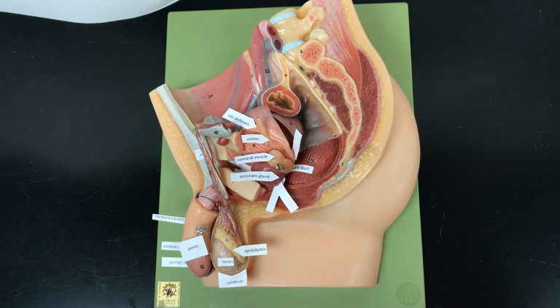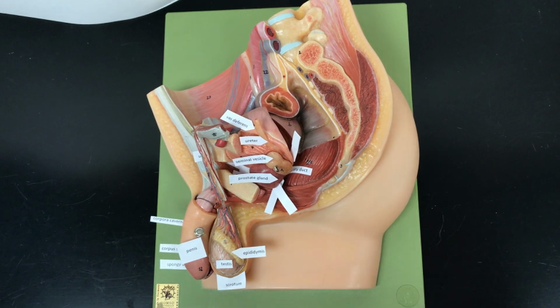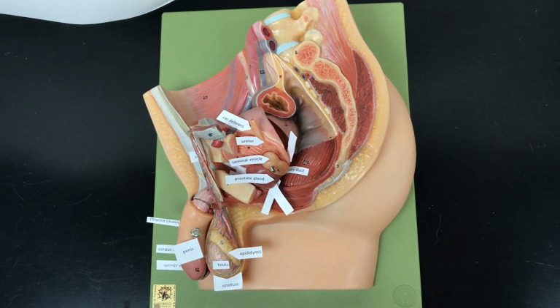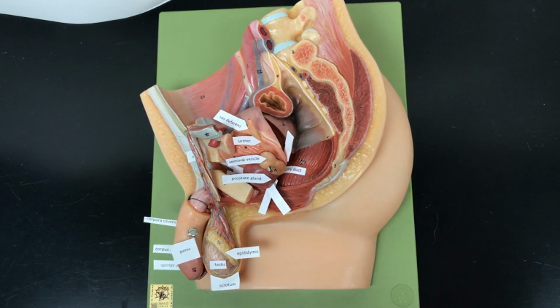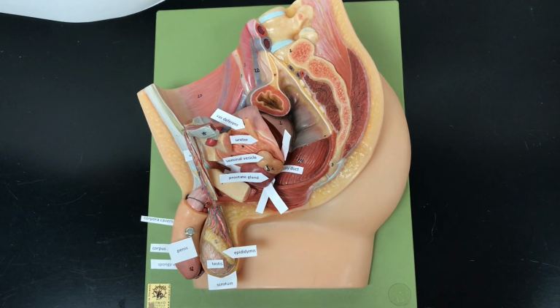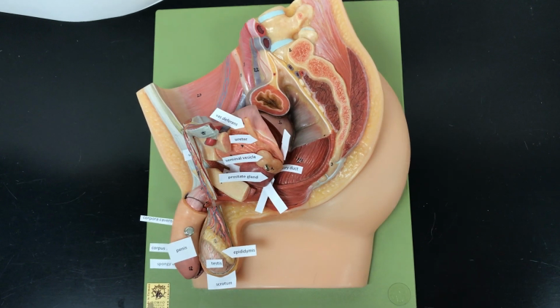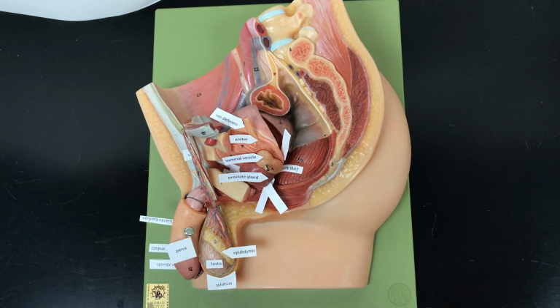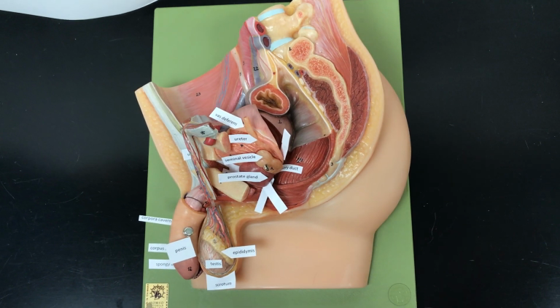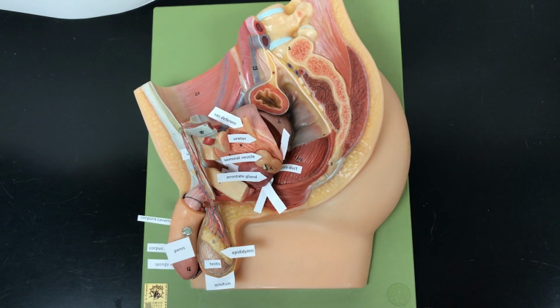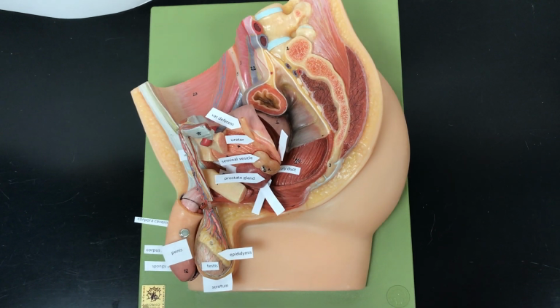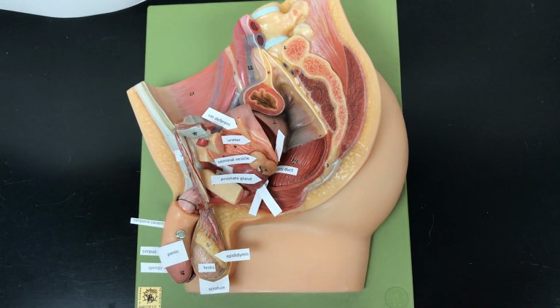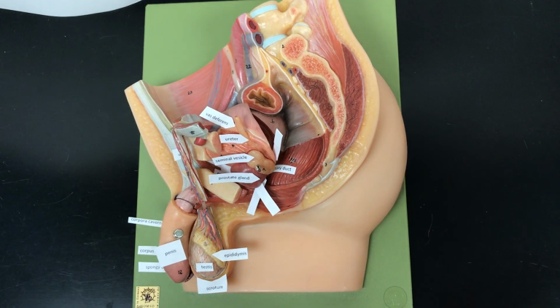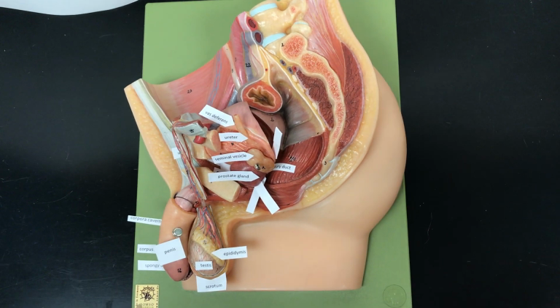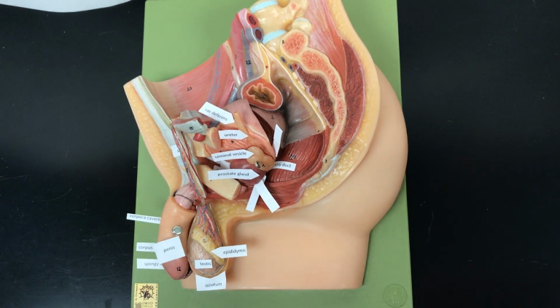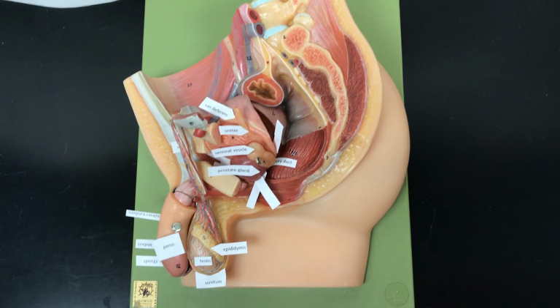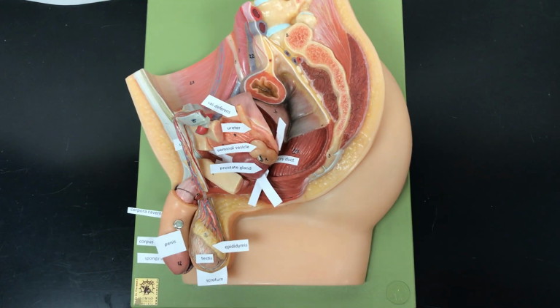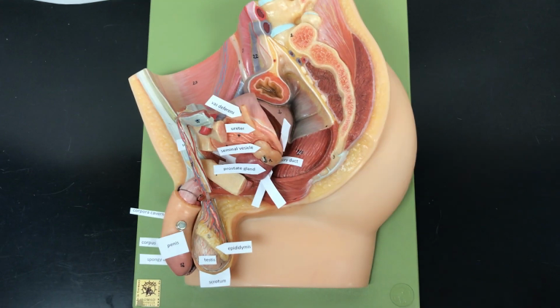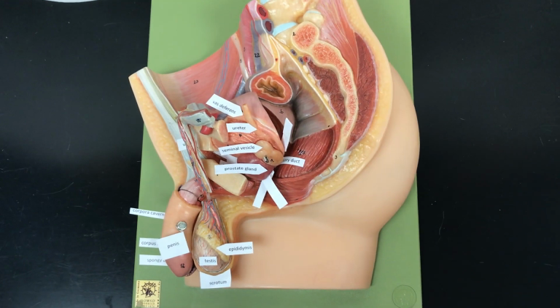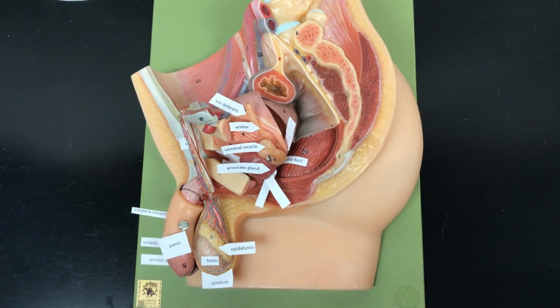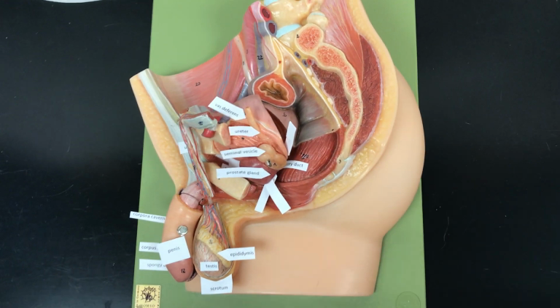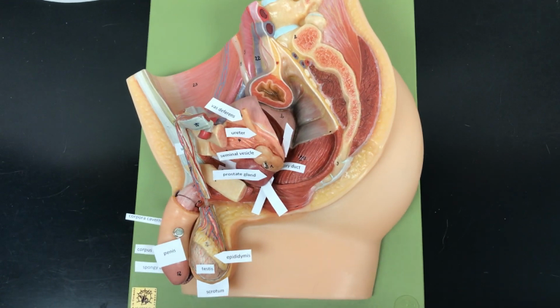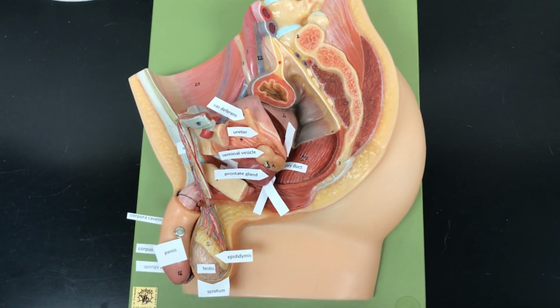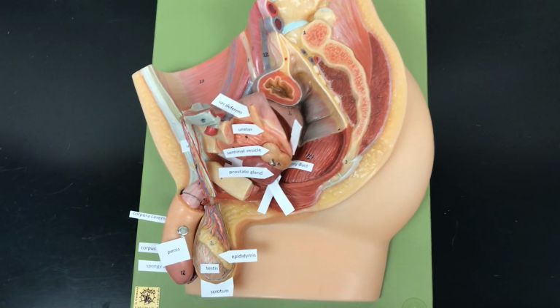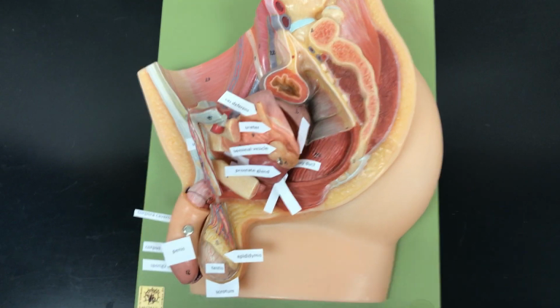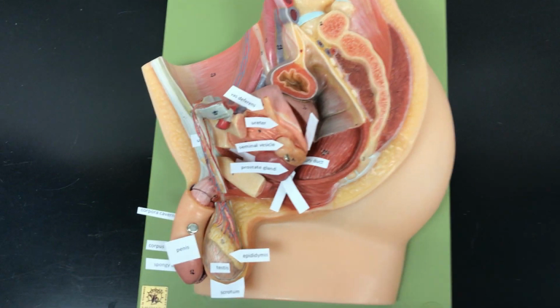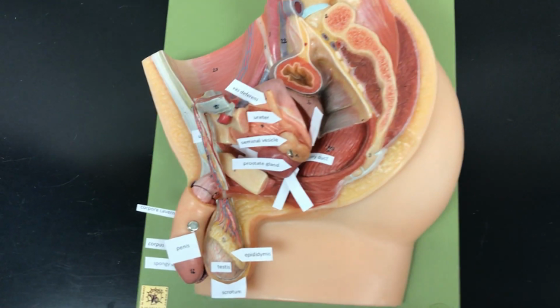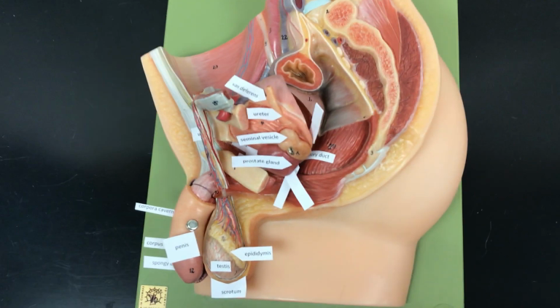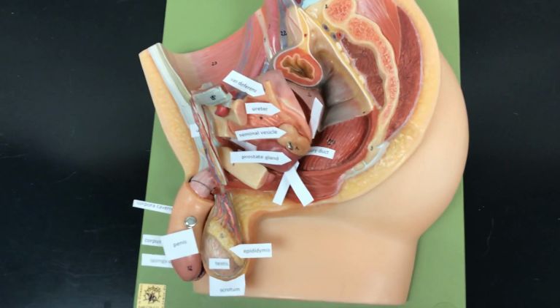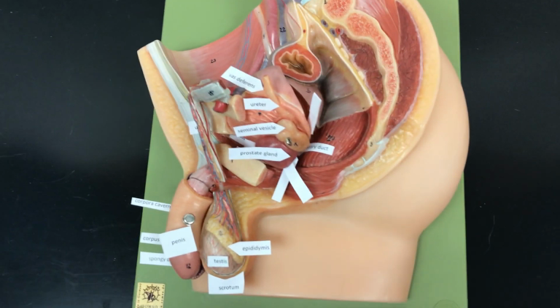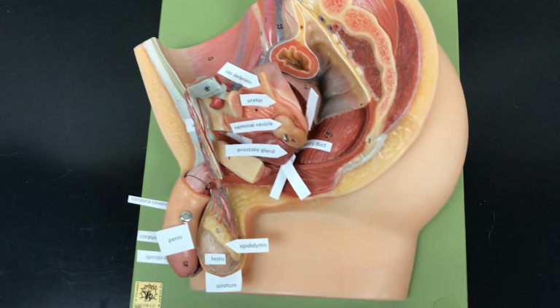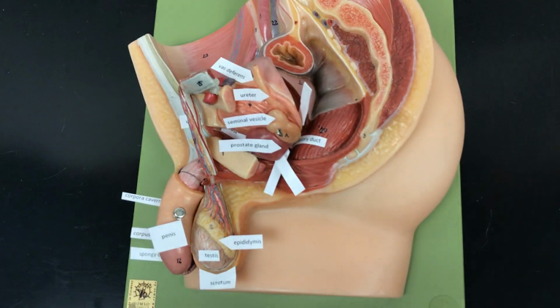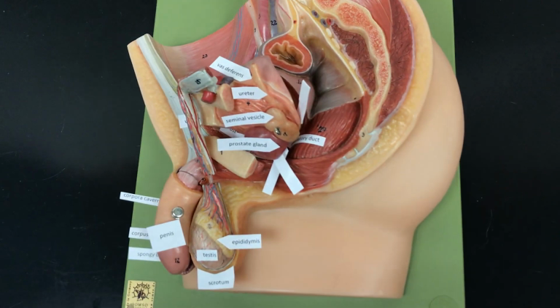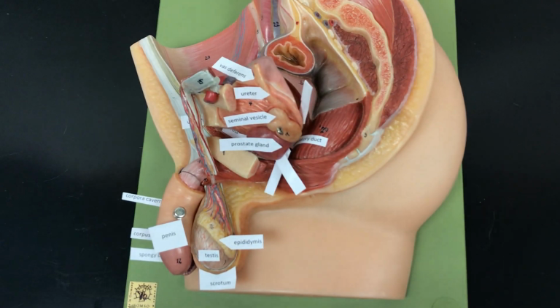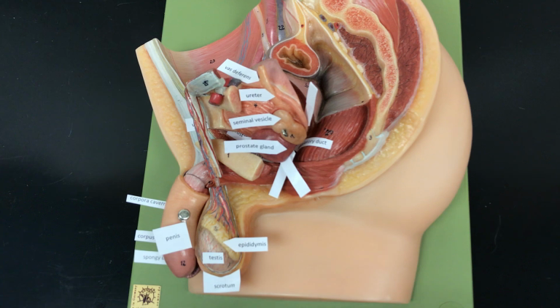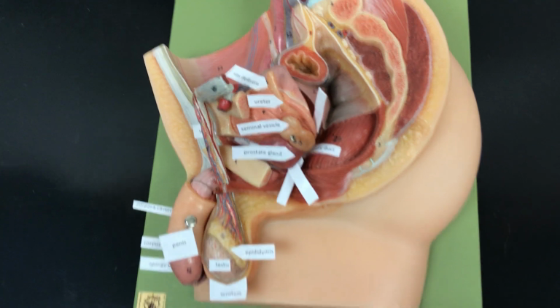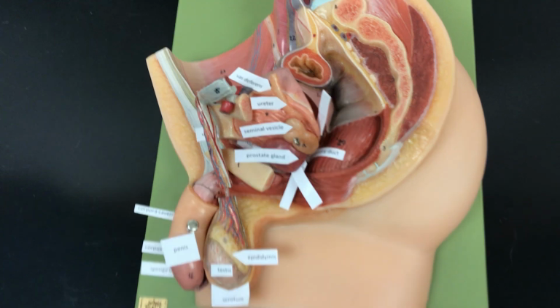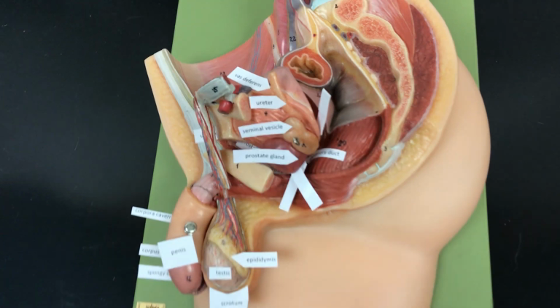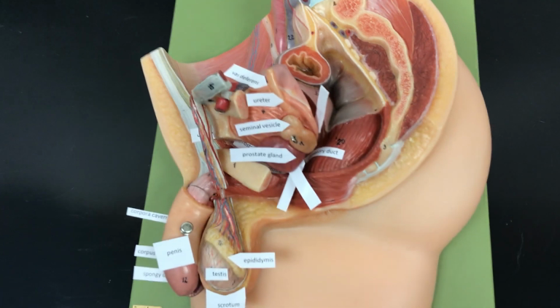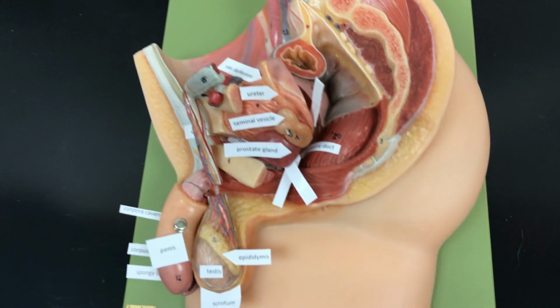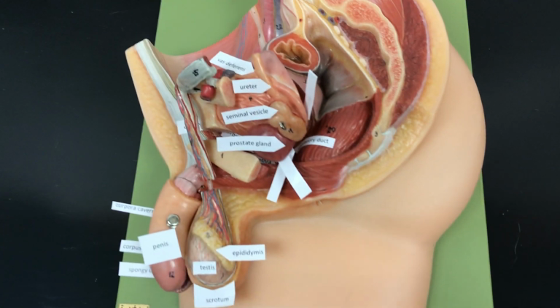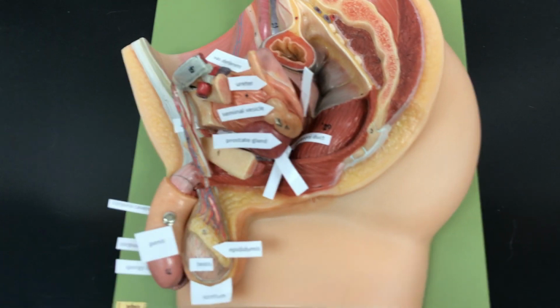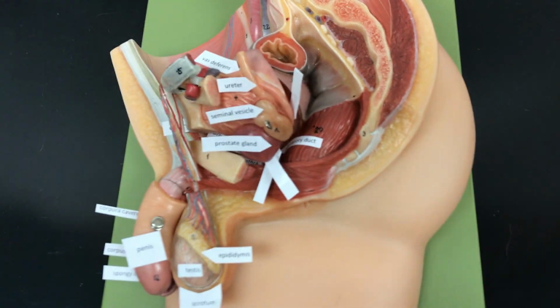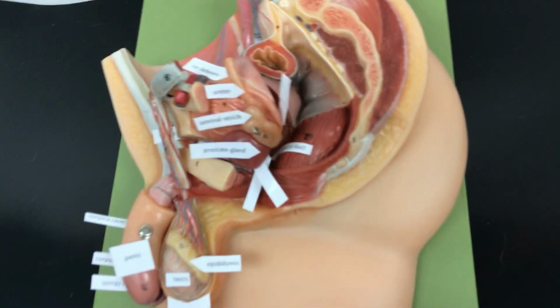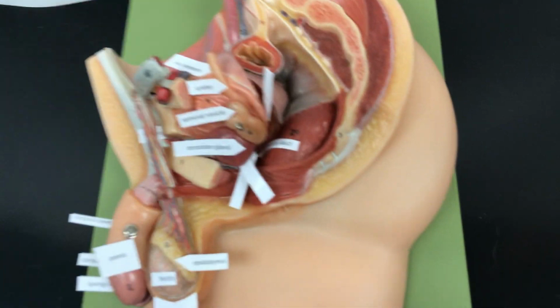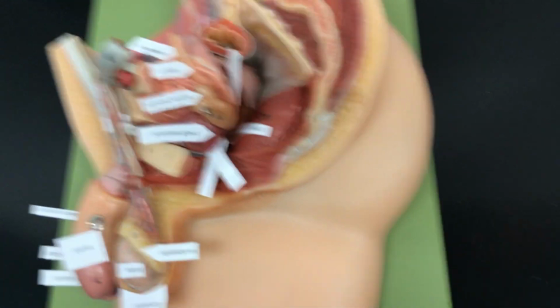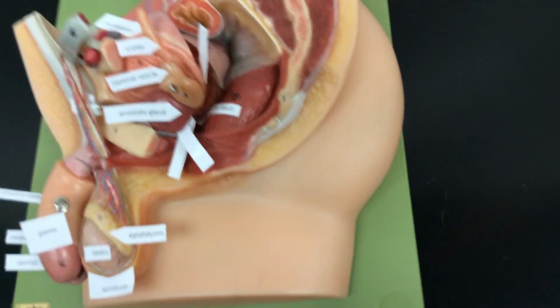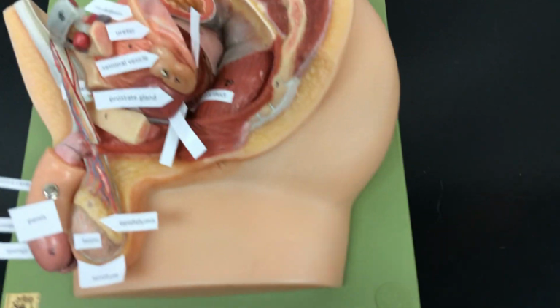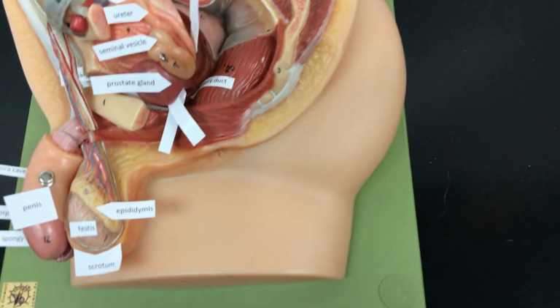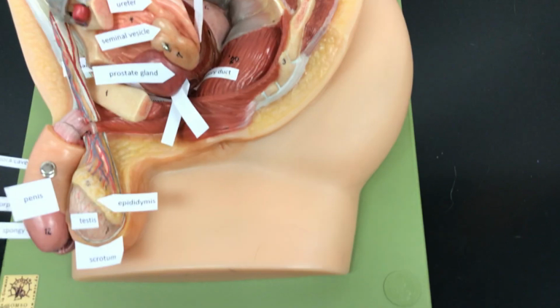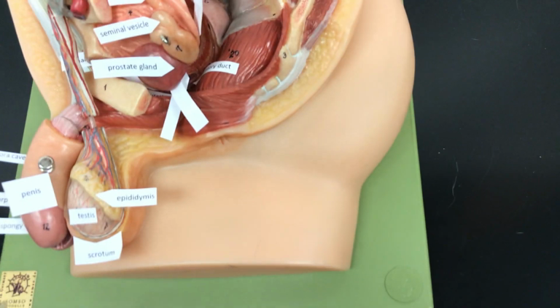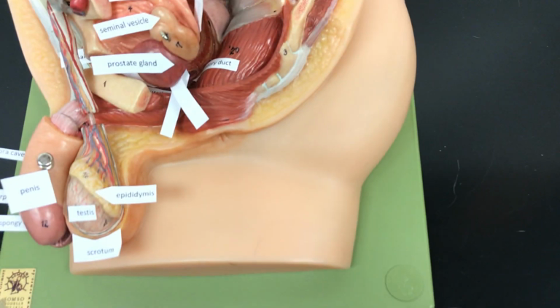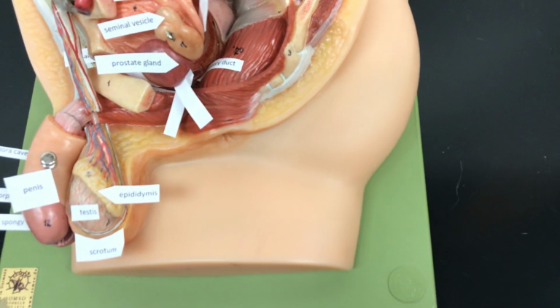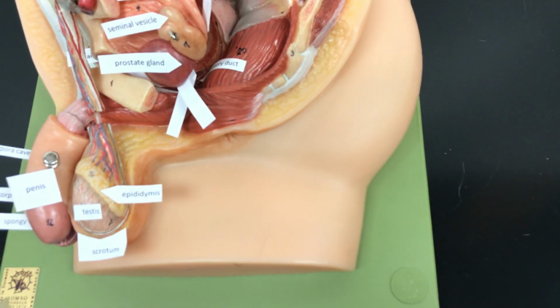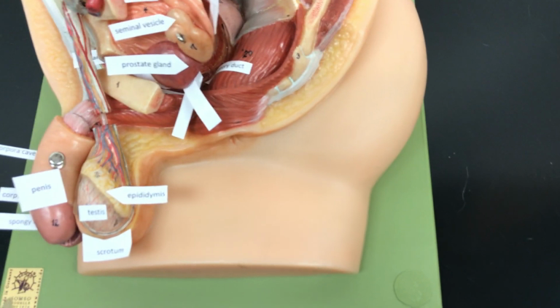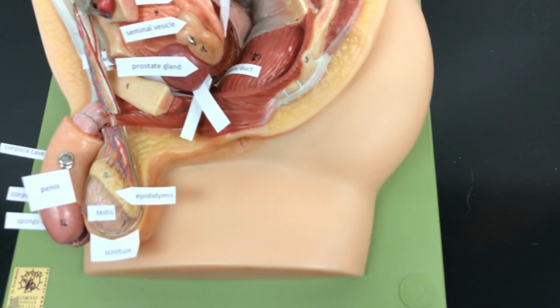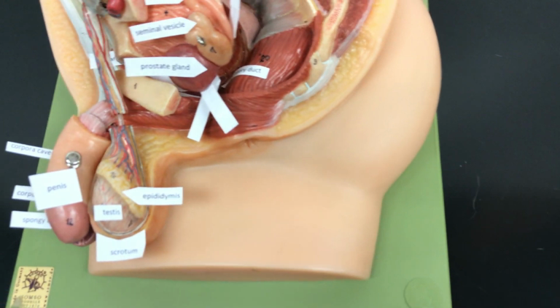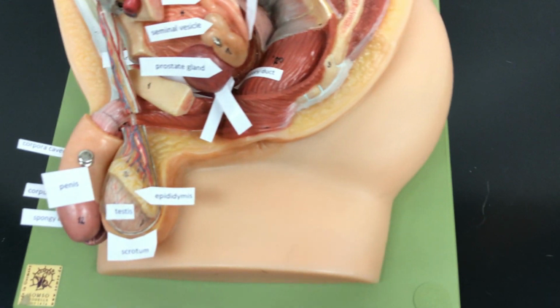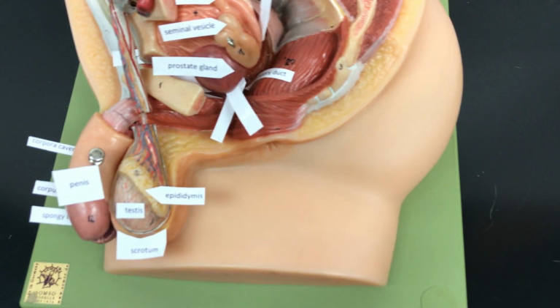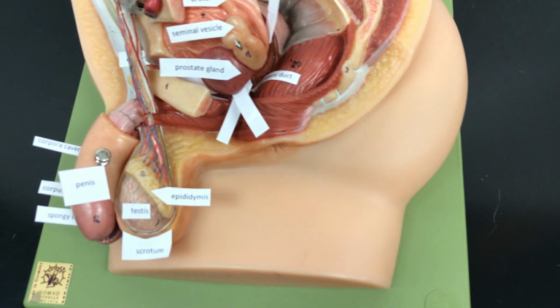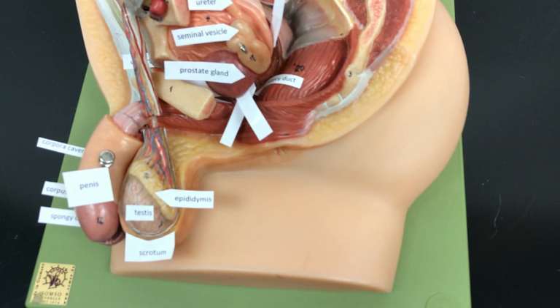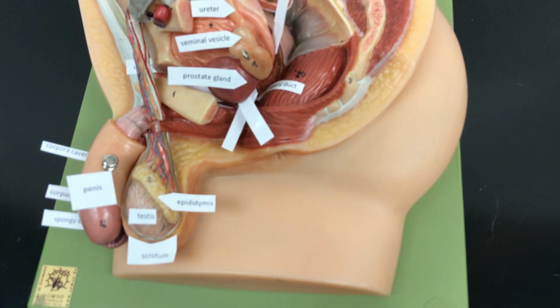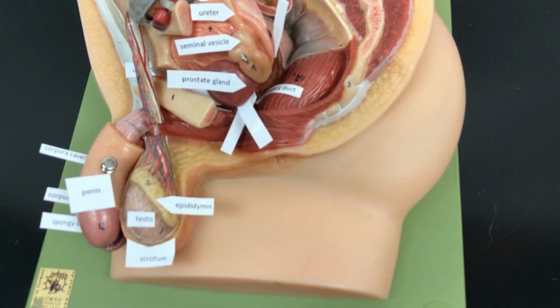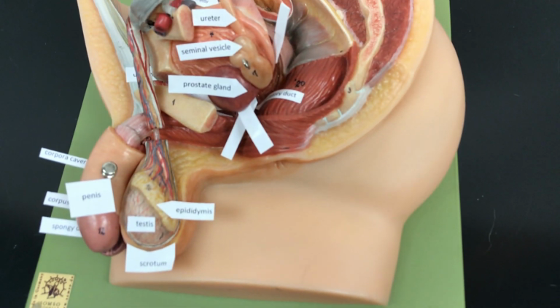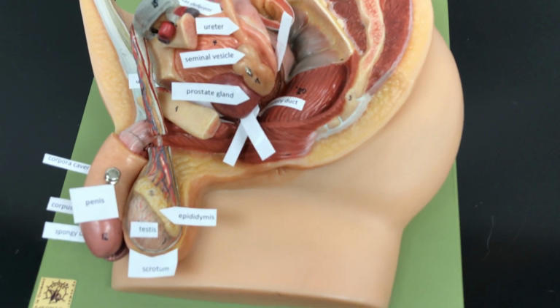This is a tour of the male reproductive system. The purpose of the male reproductive system is to produce sperm and deliver it to the female.